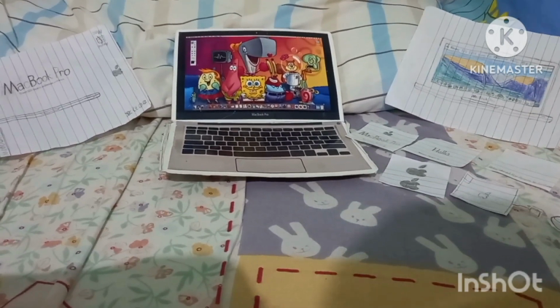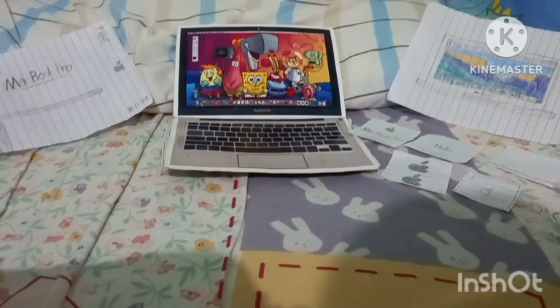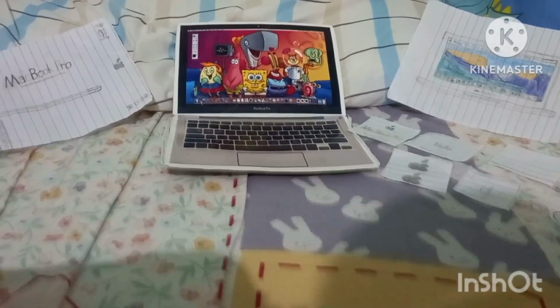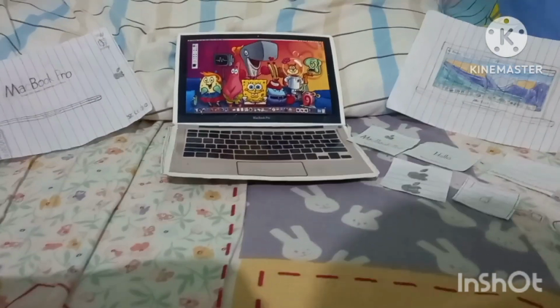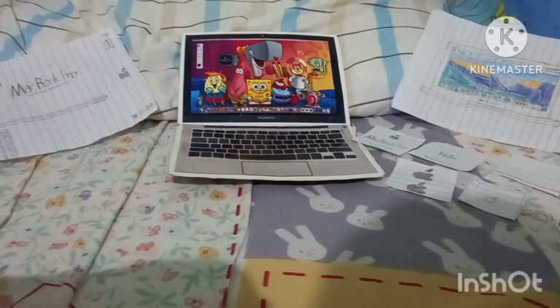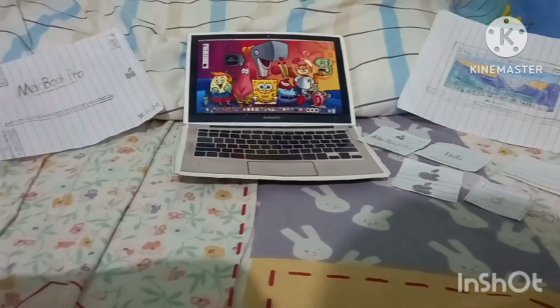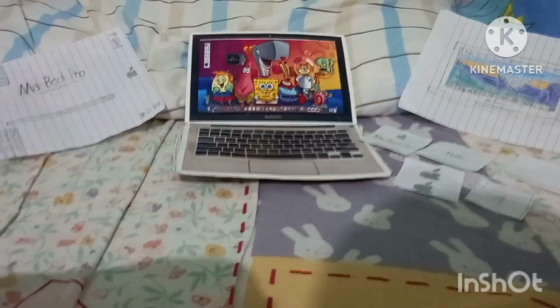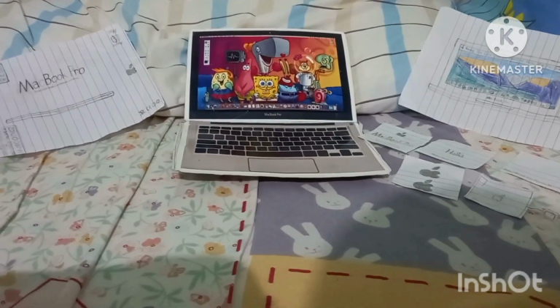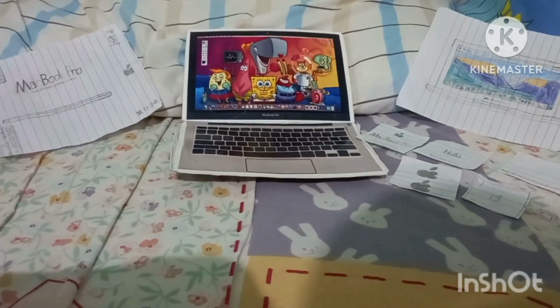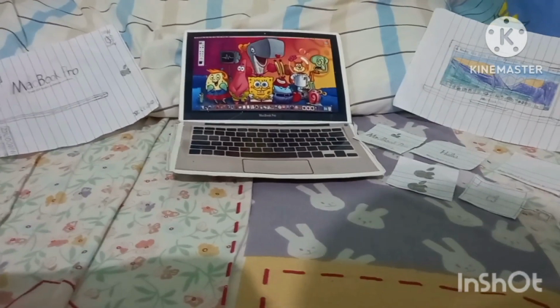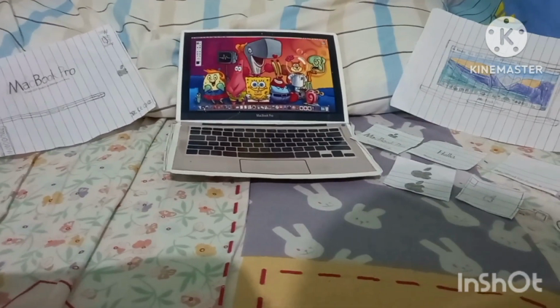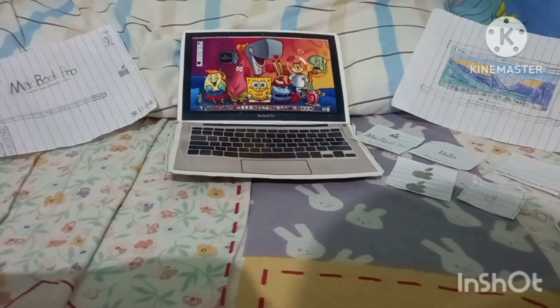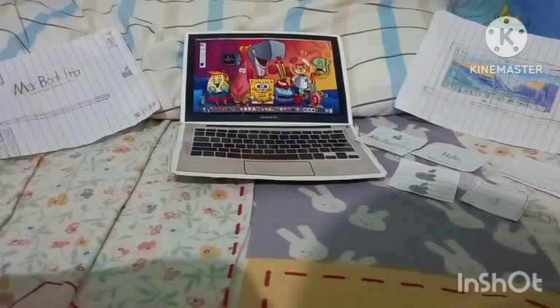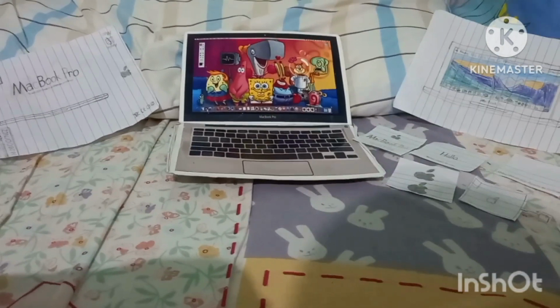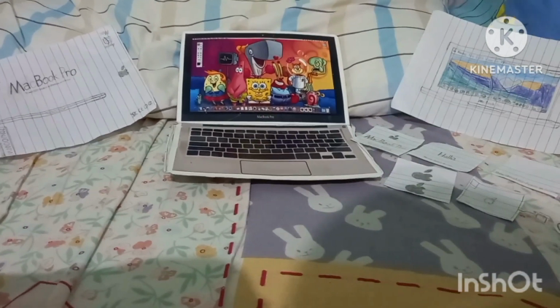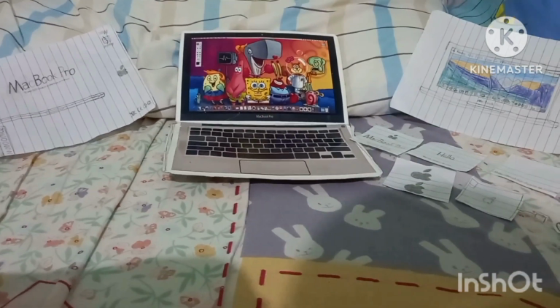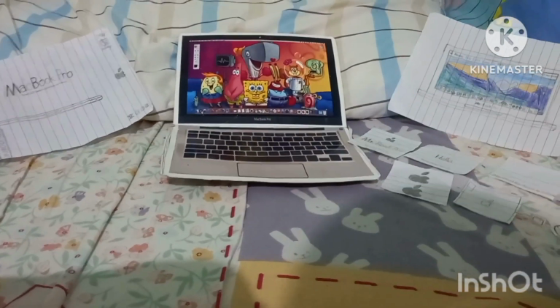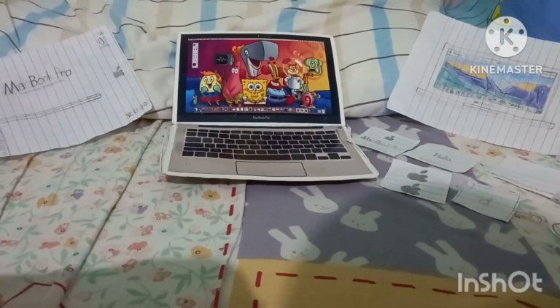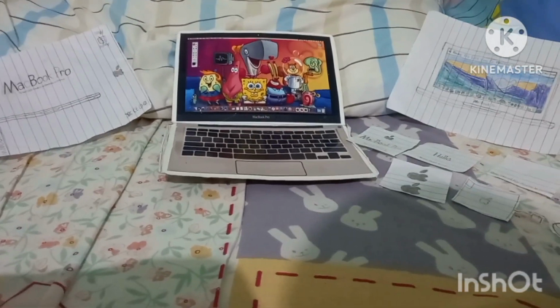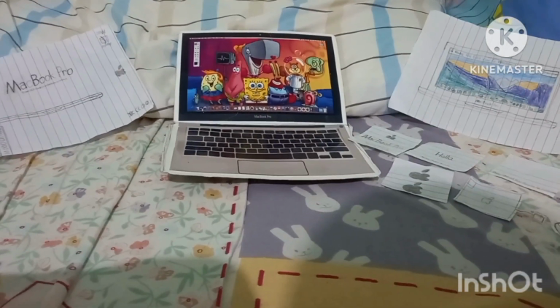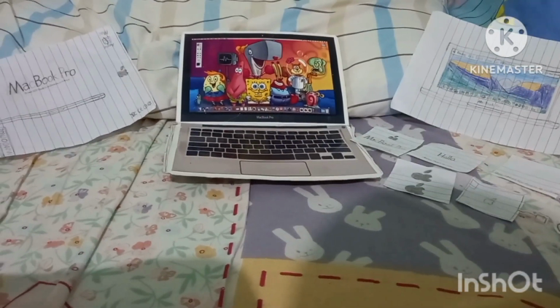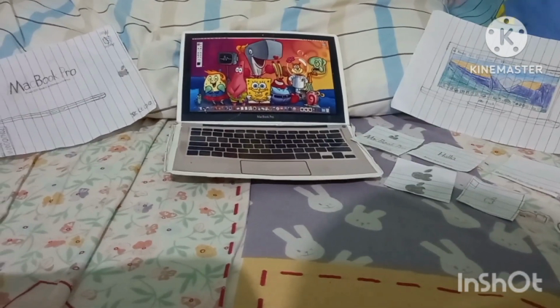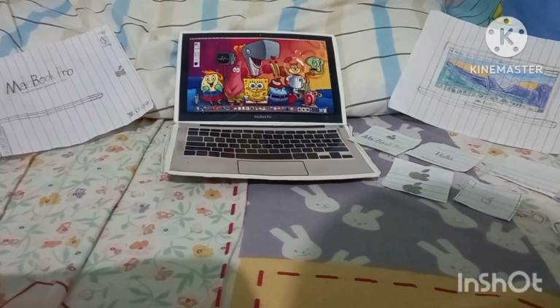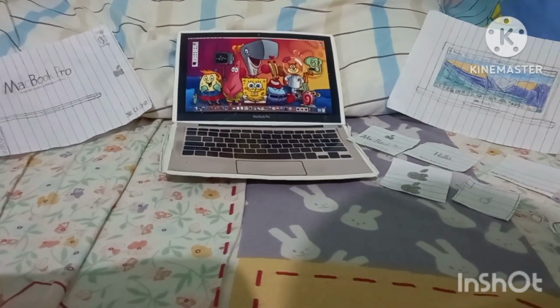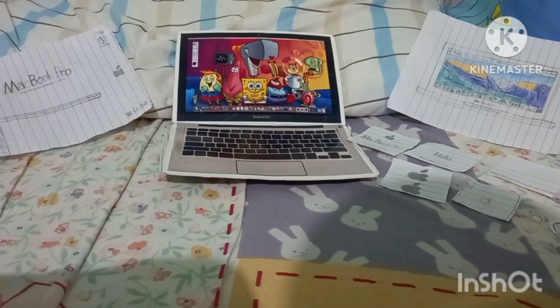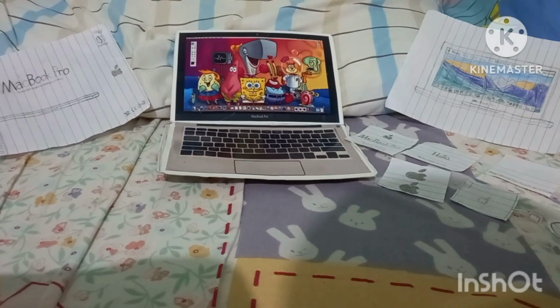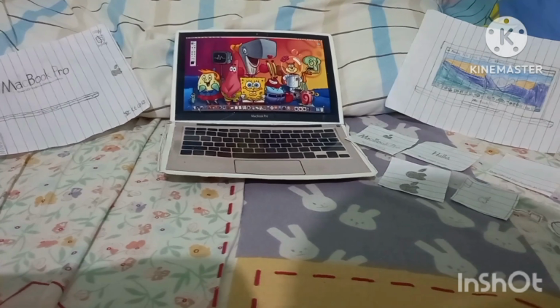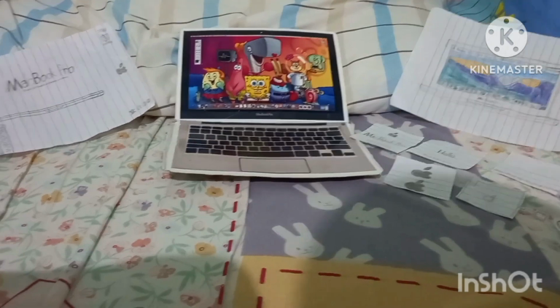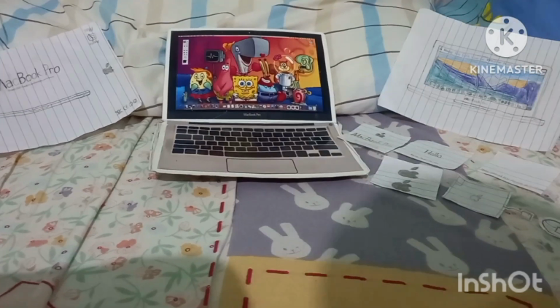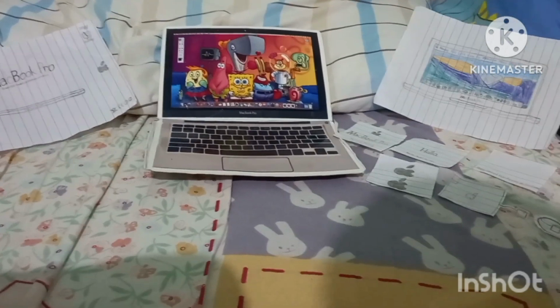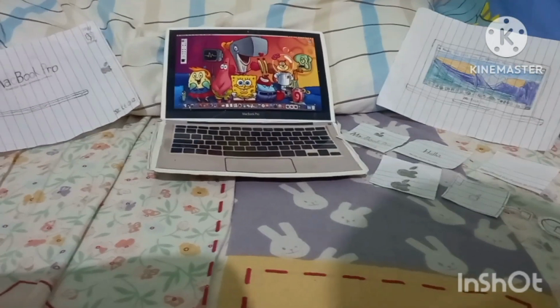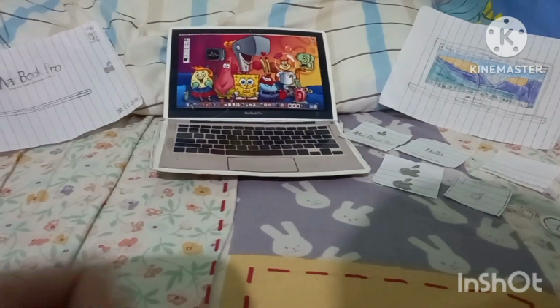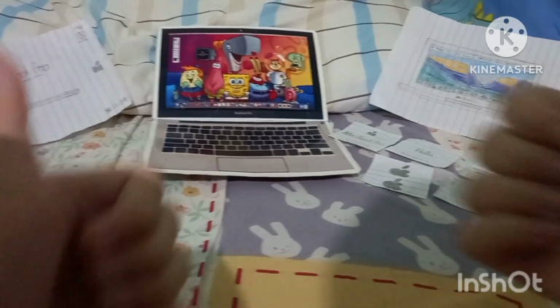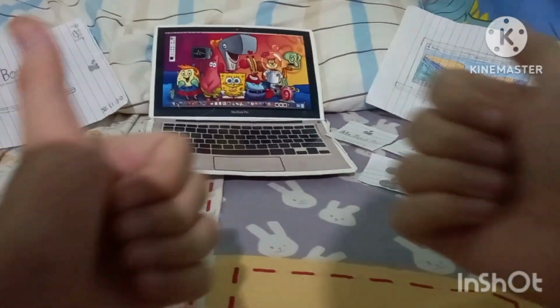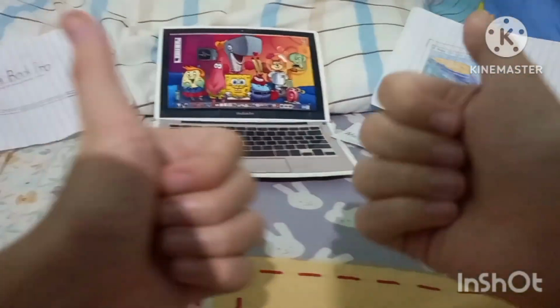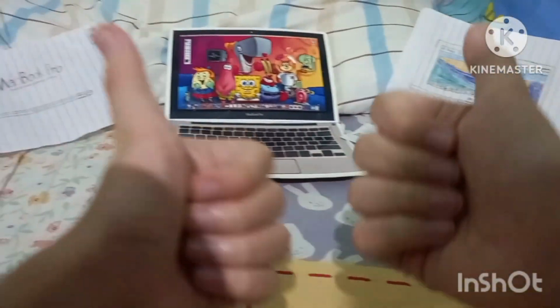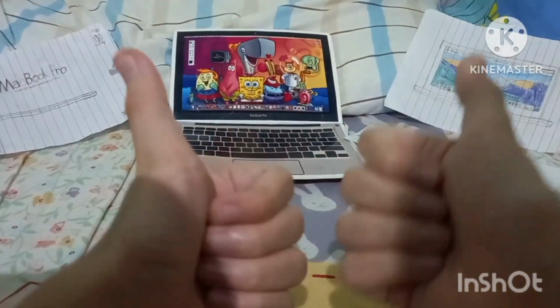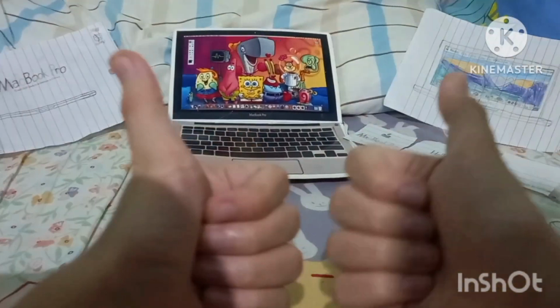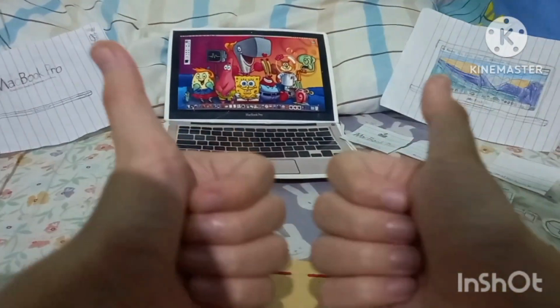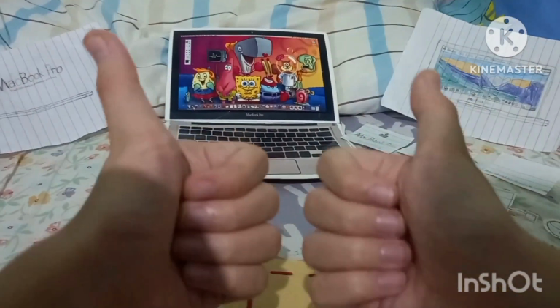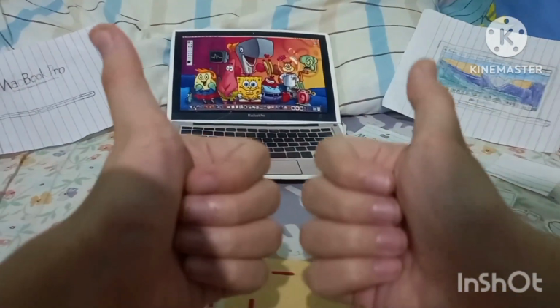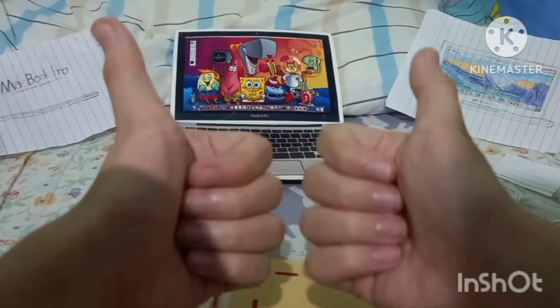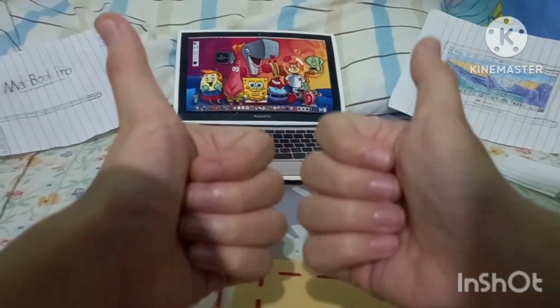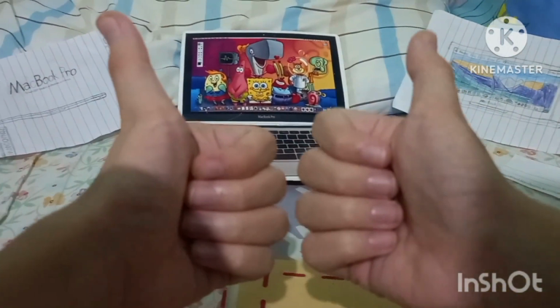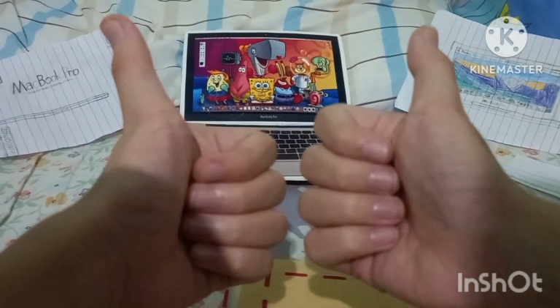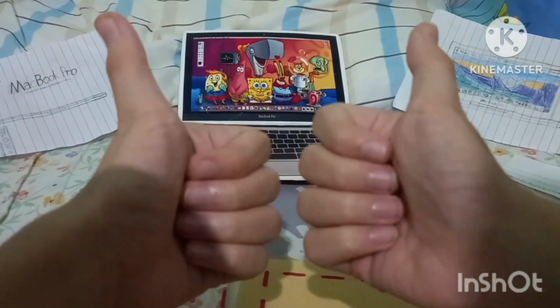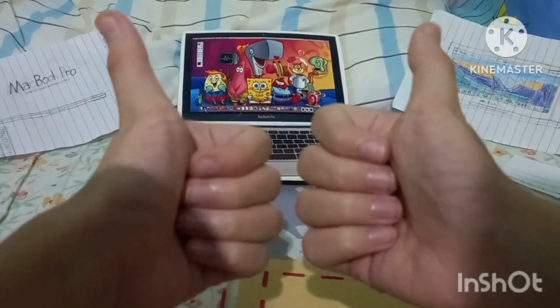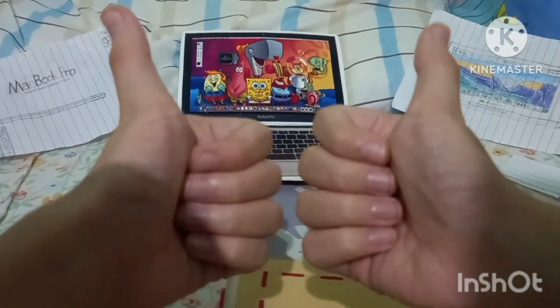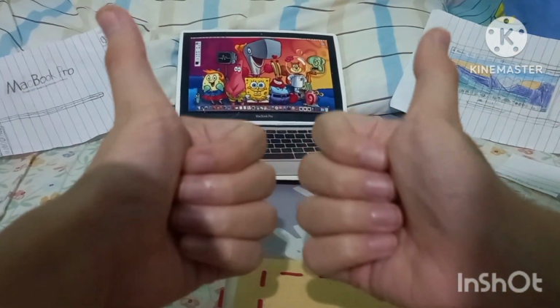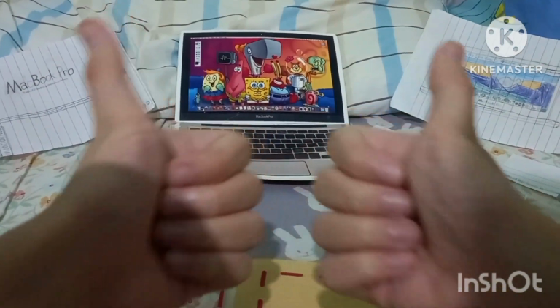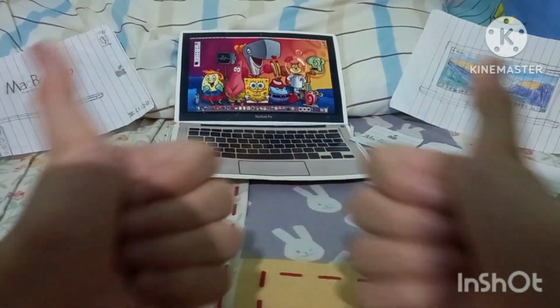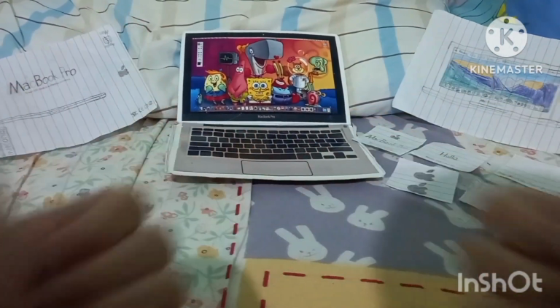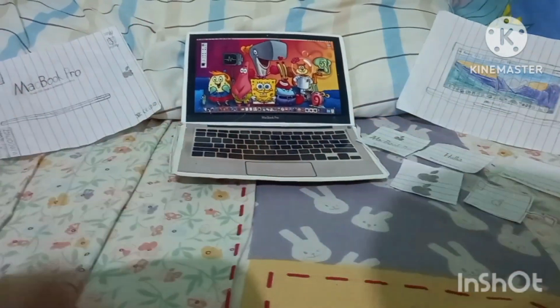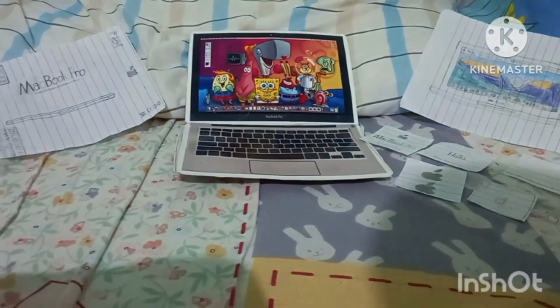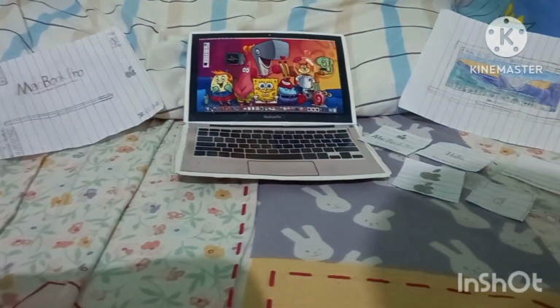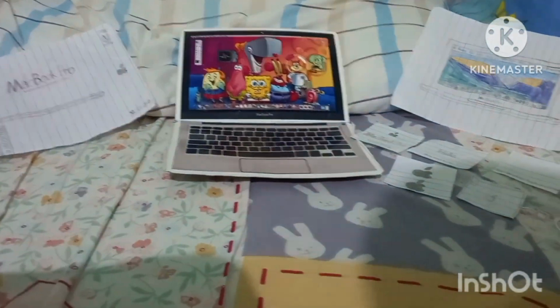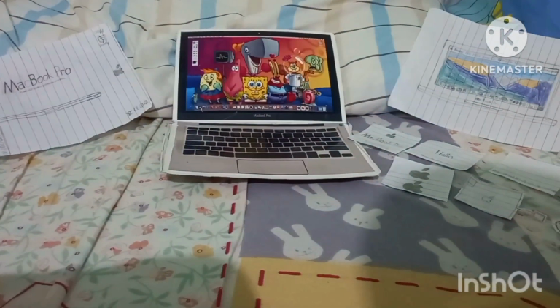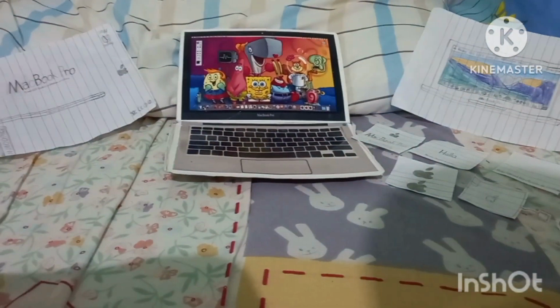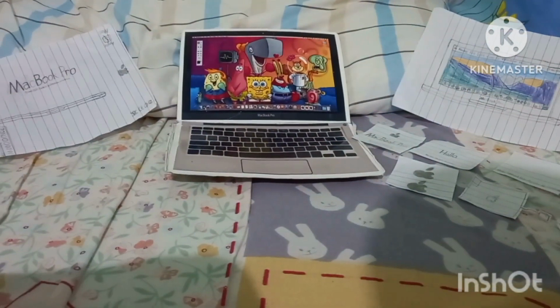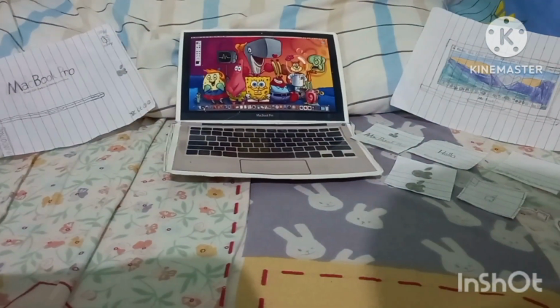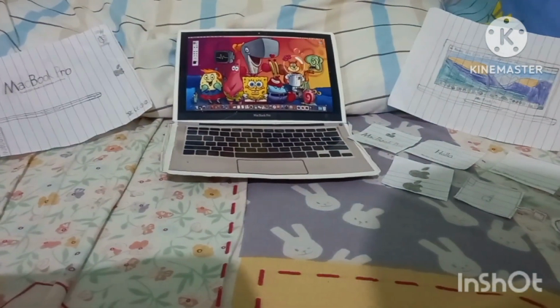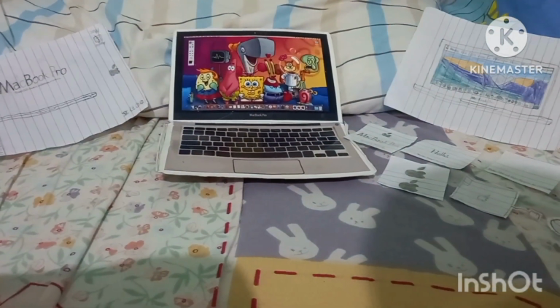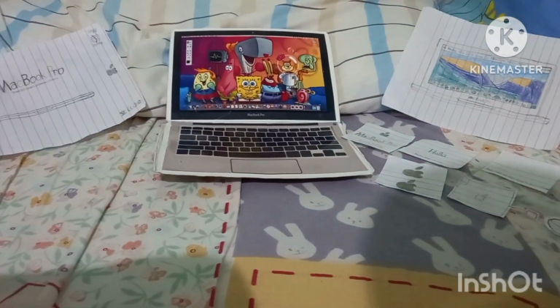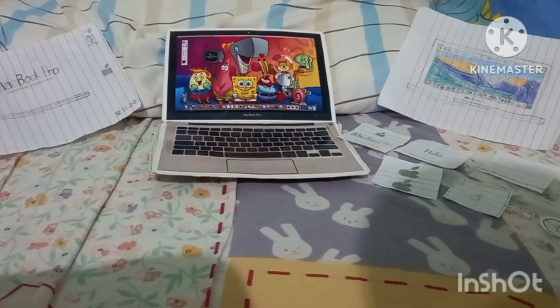That's my unboxing of the mid-2012 MacBook Pro 13-inch model. Please like, comment, and subscribe. Check back soon for a review. Take care — we'll see you guys in the next video, and thanks for watching.